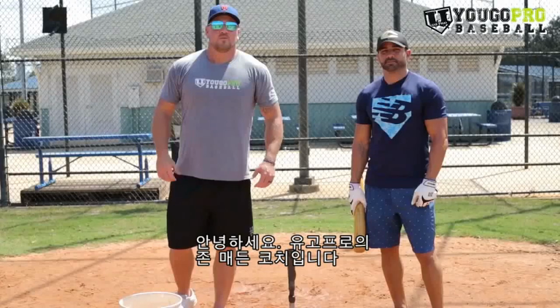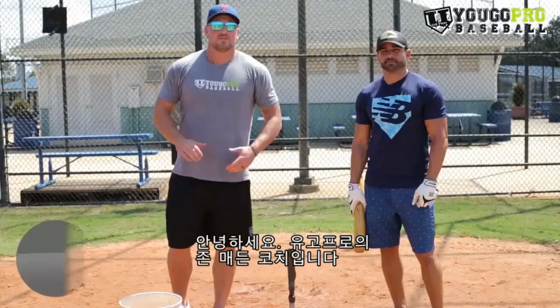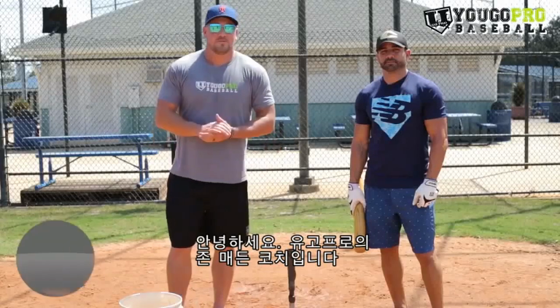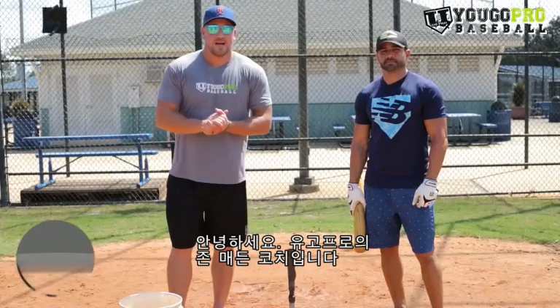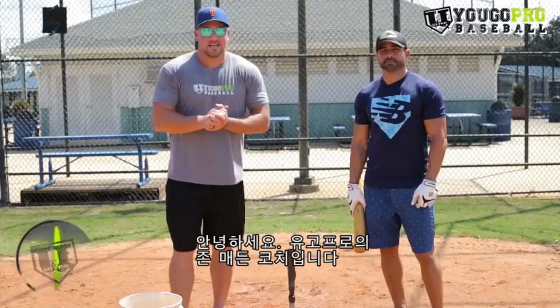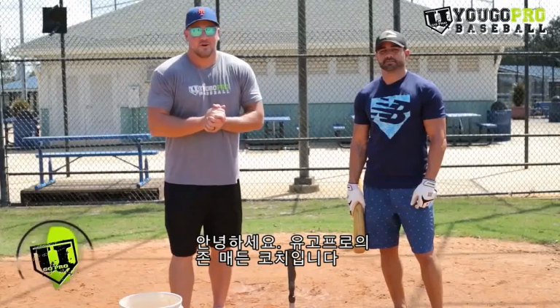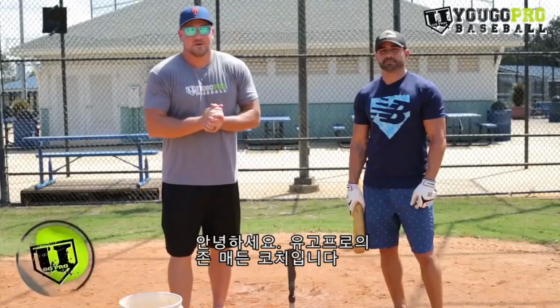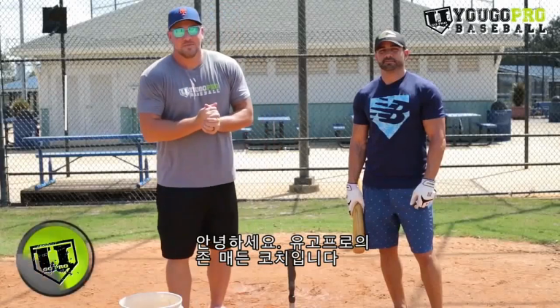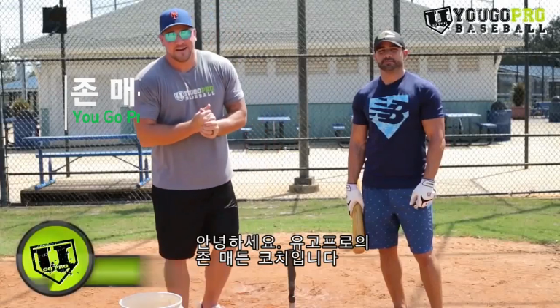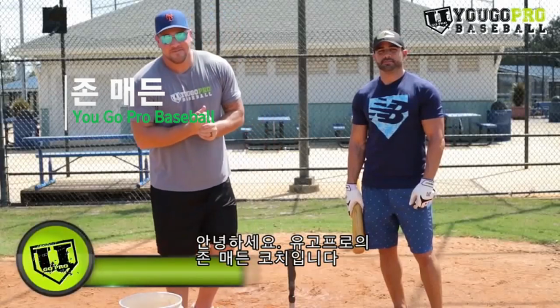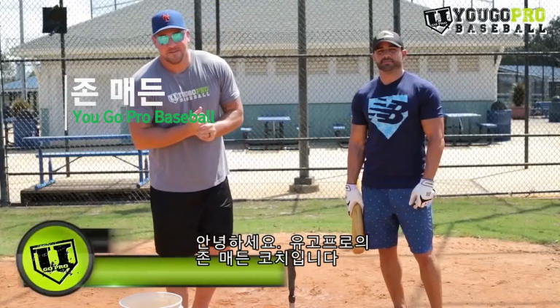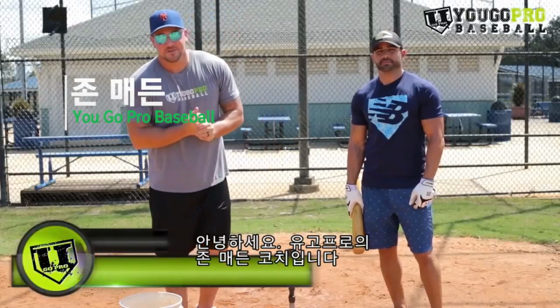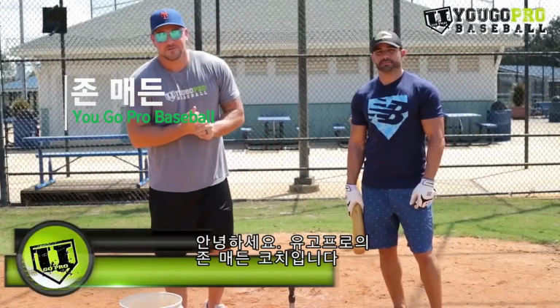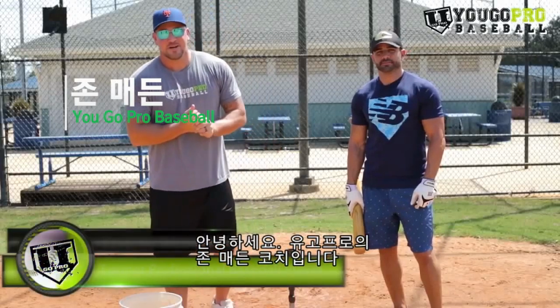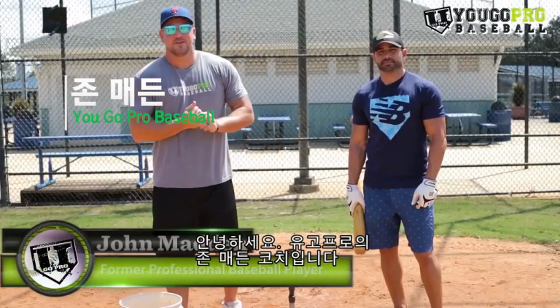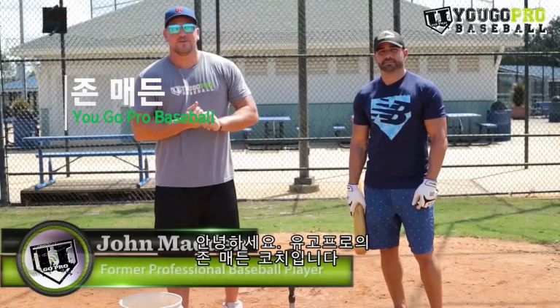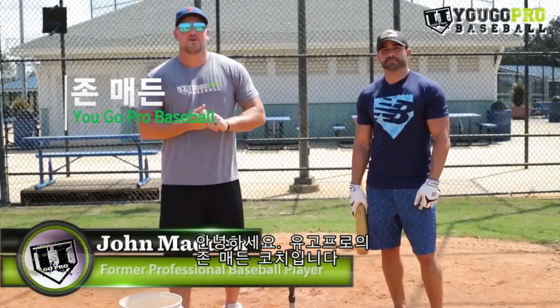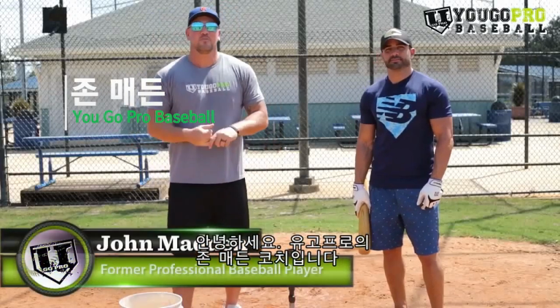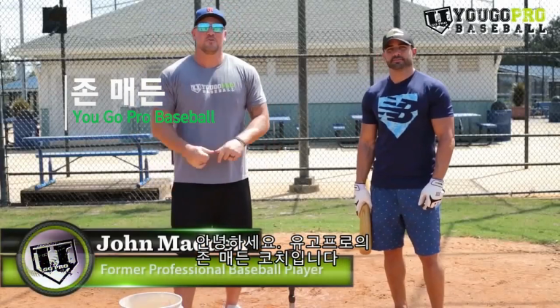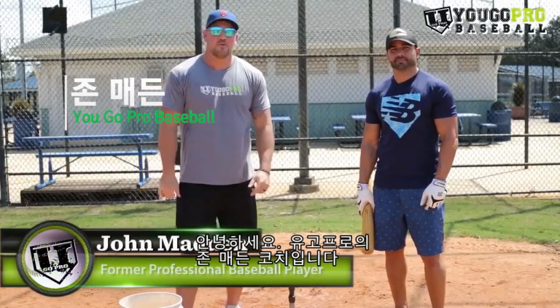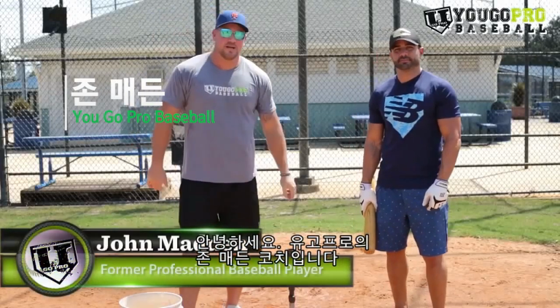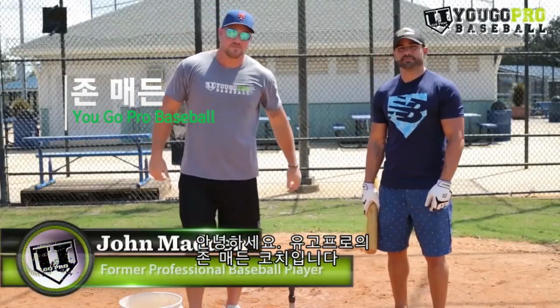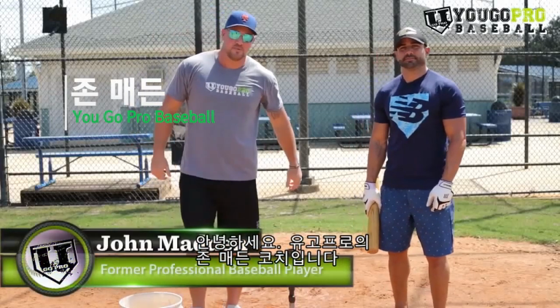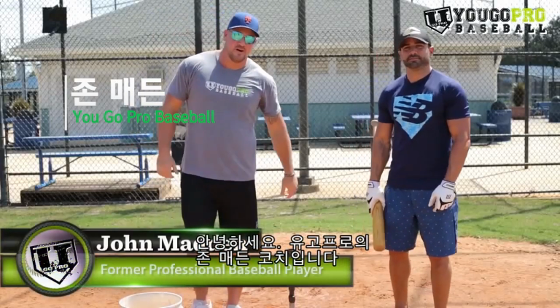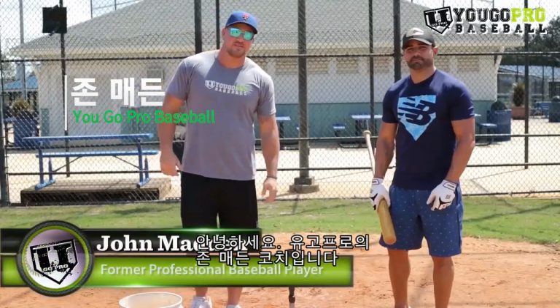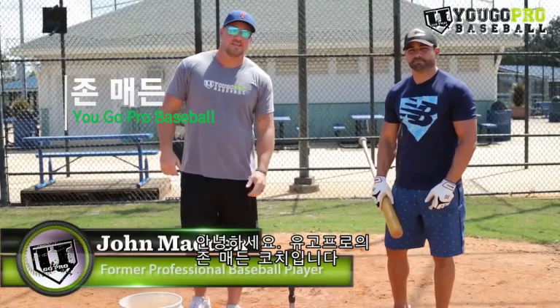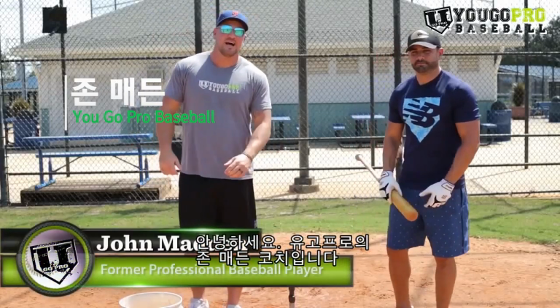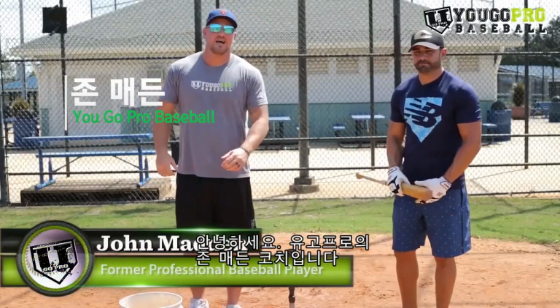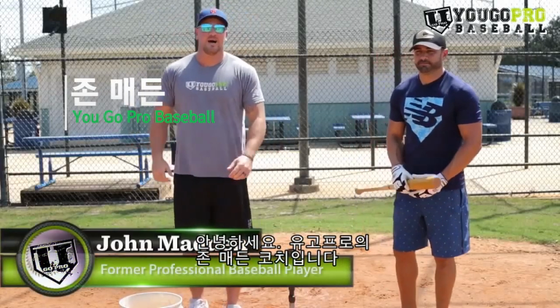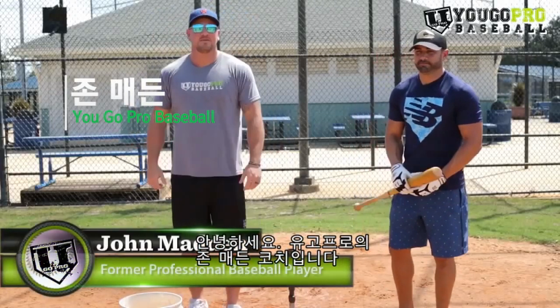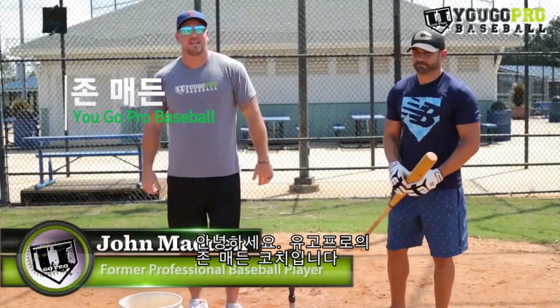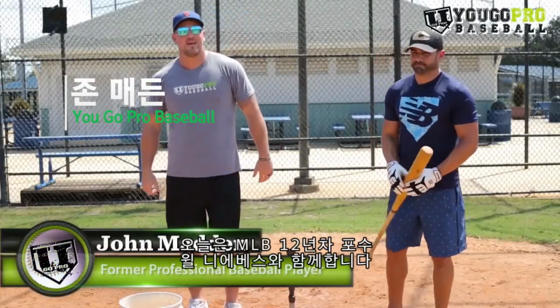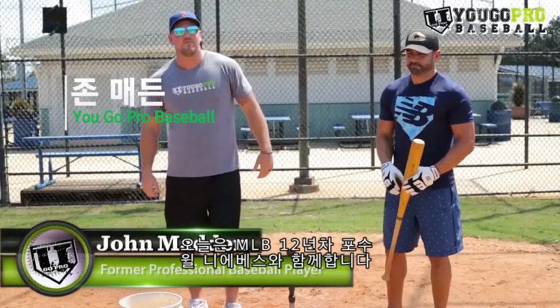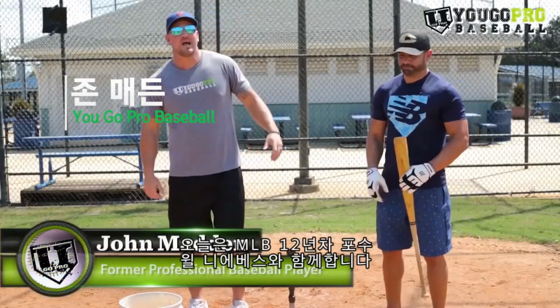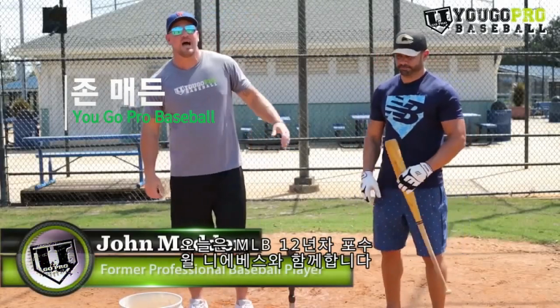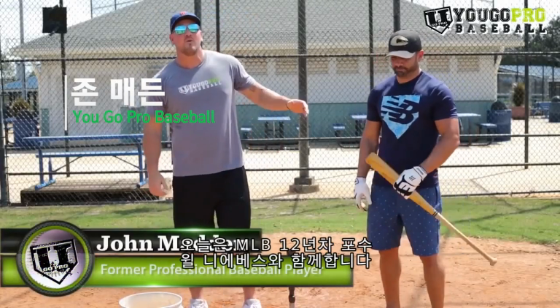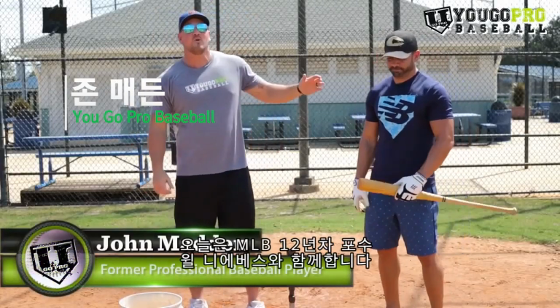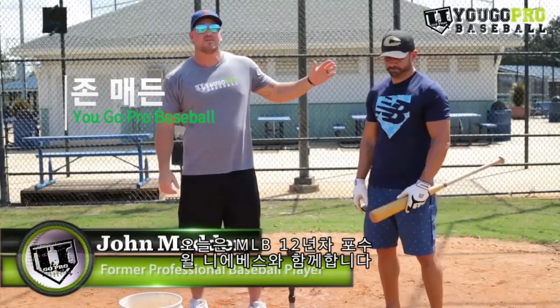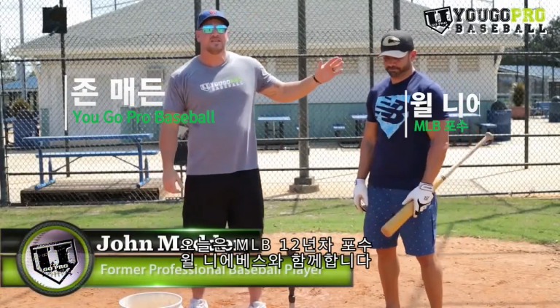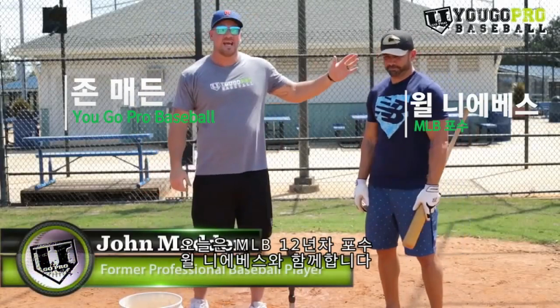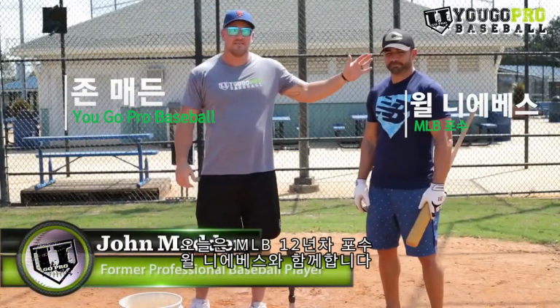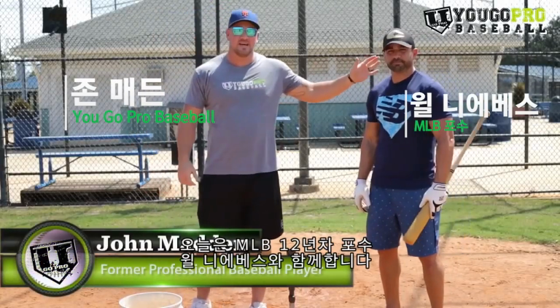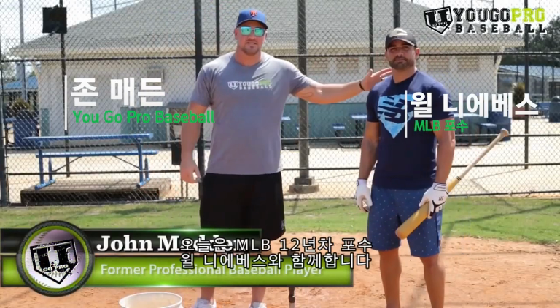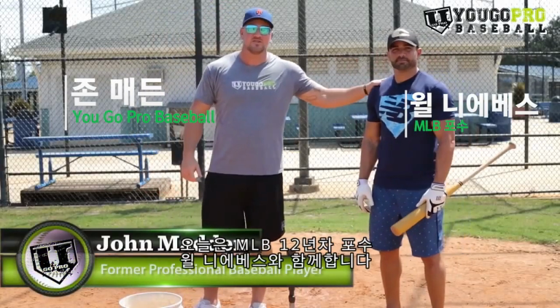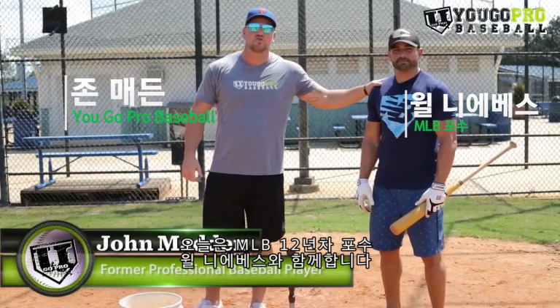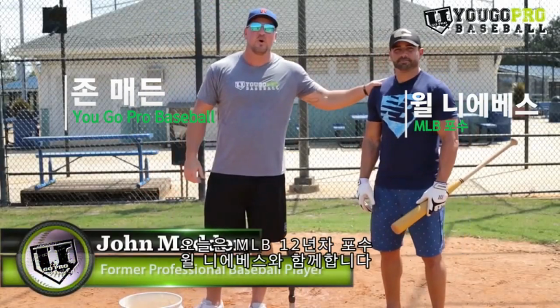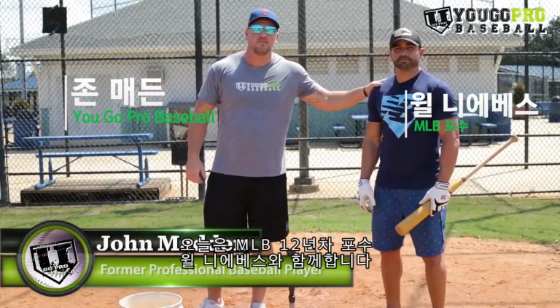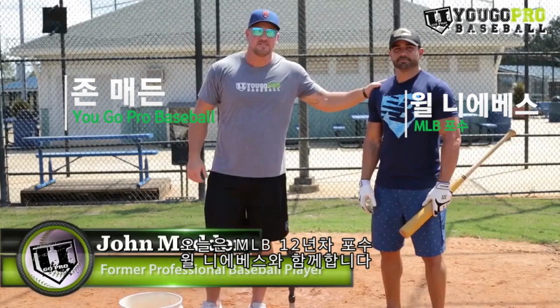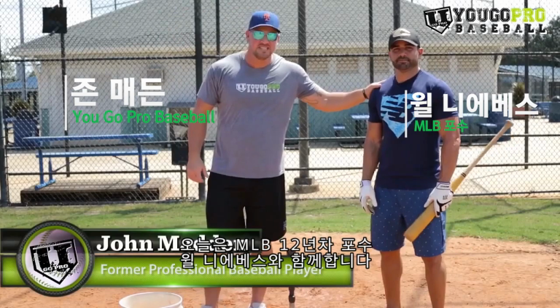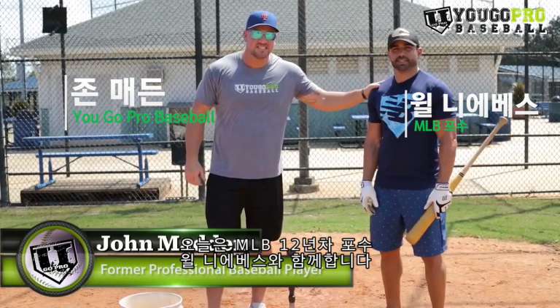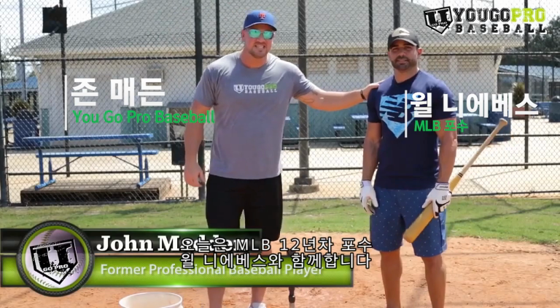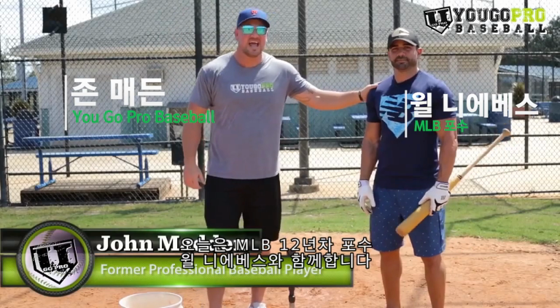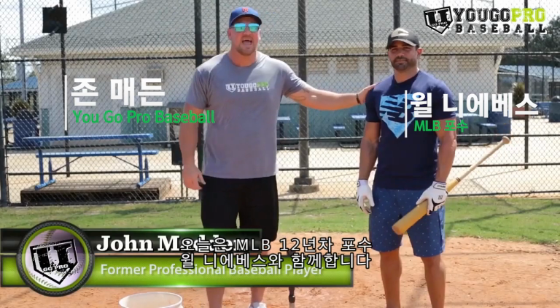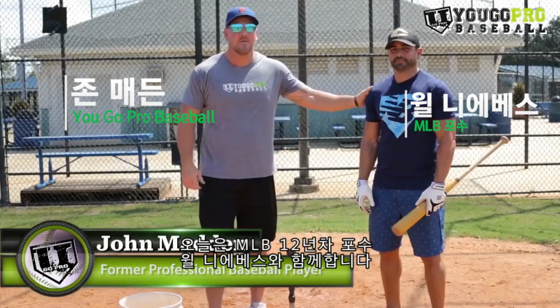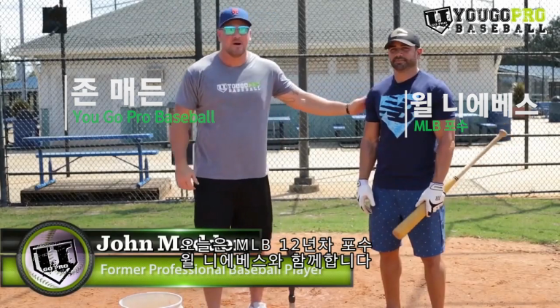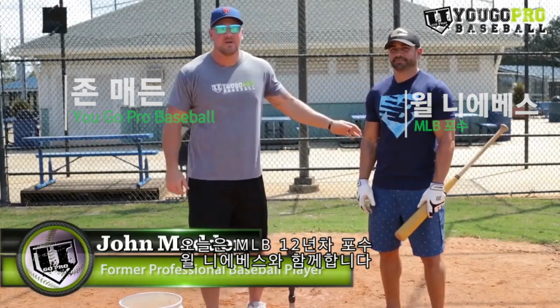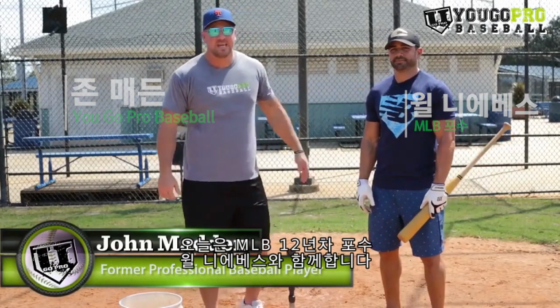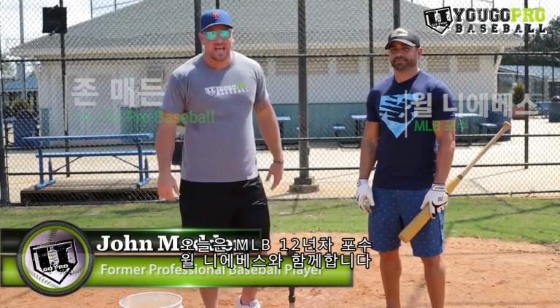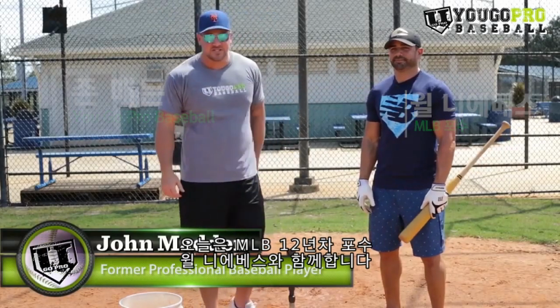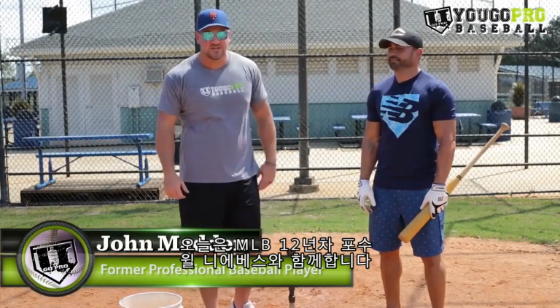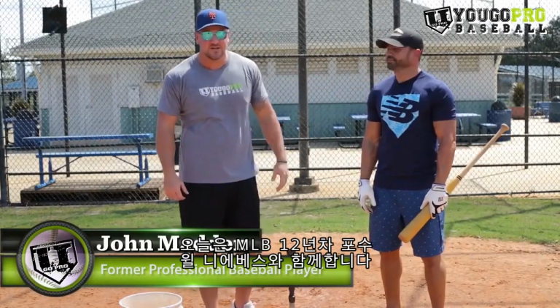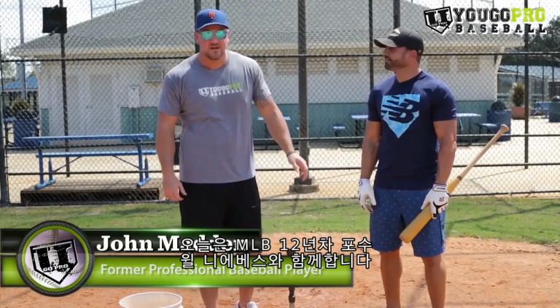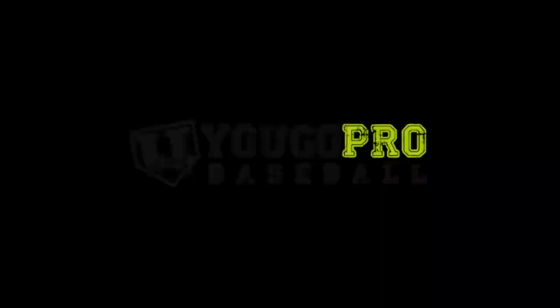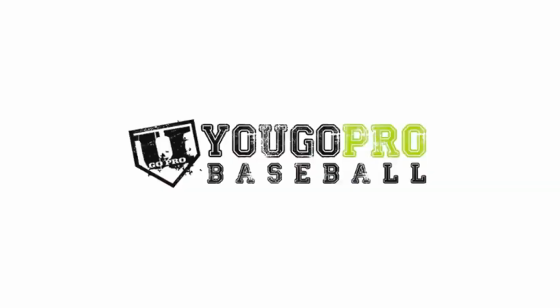What's up guys, Coach Madden, official trainer at YouGoProBaseball.com. Today we've got Will Nieves, 12-season MLB catcher.